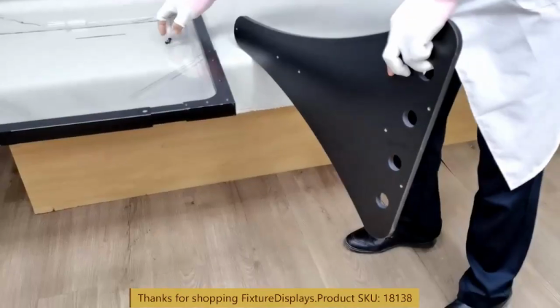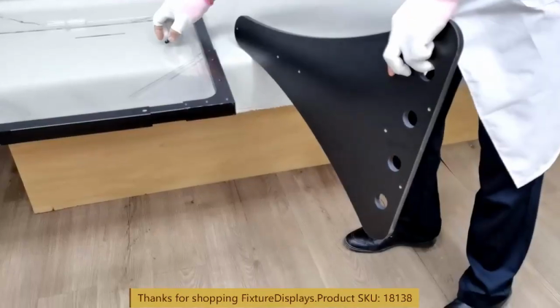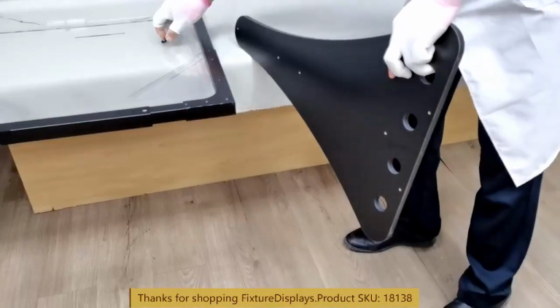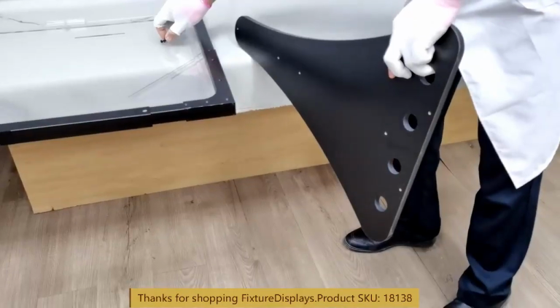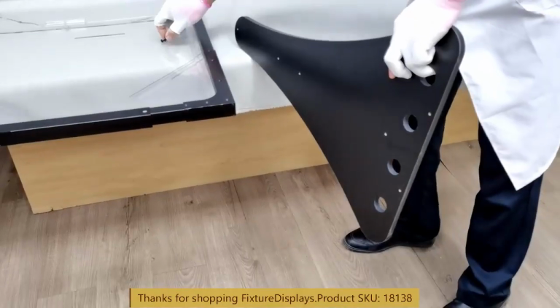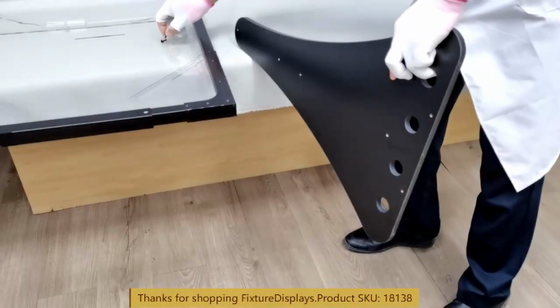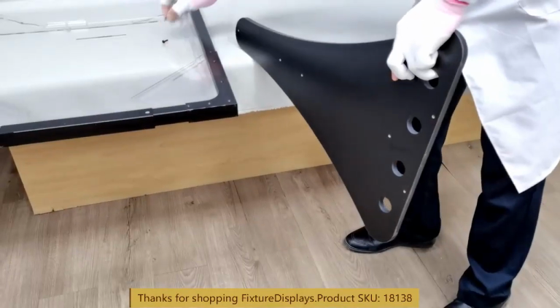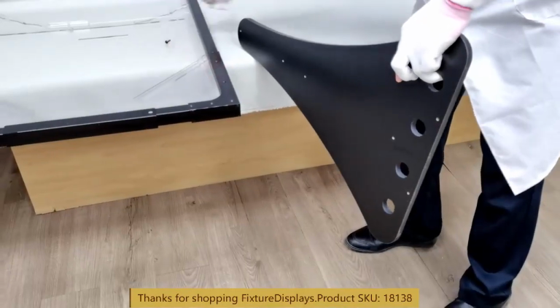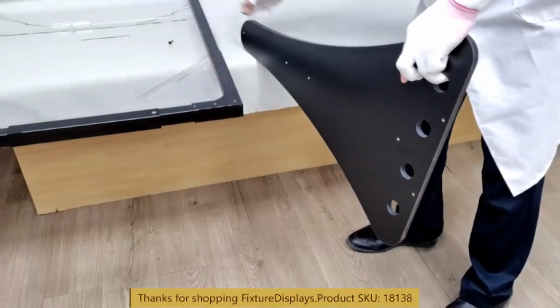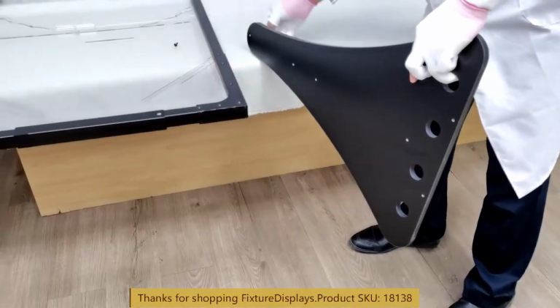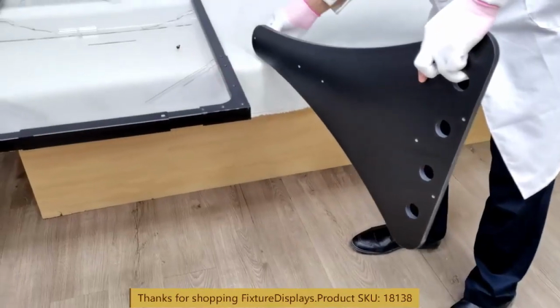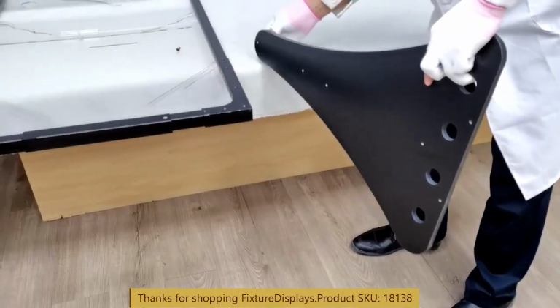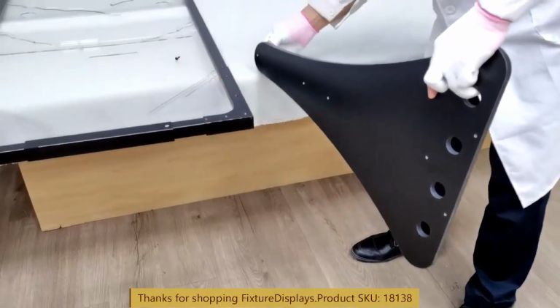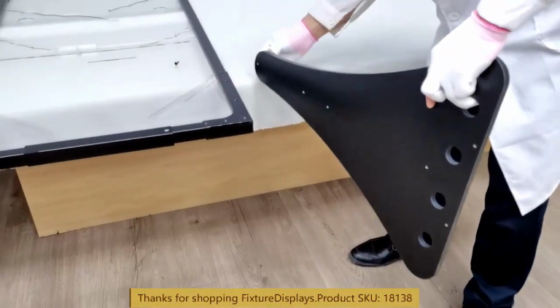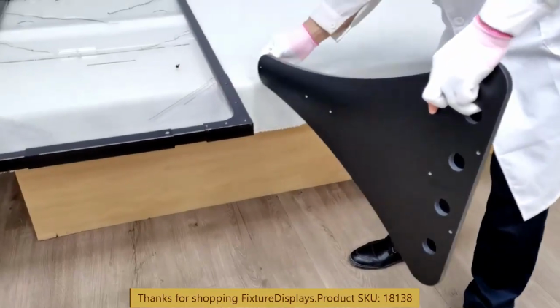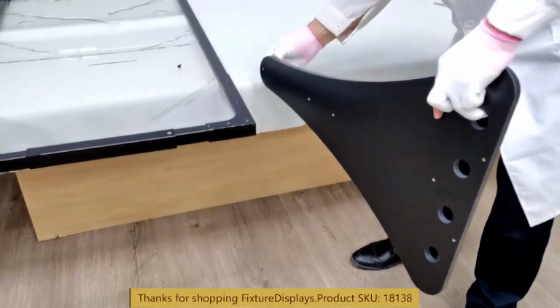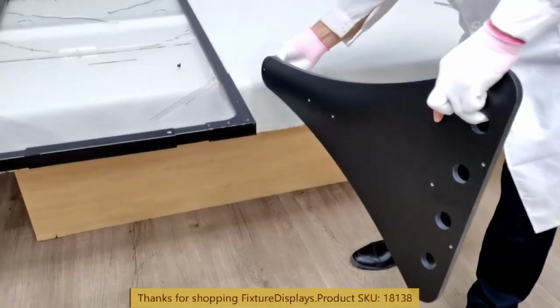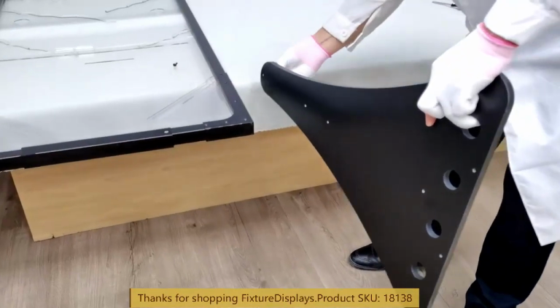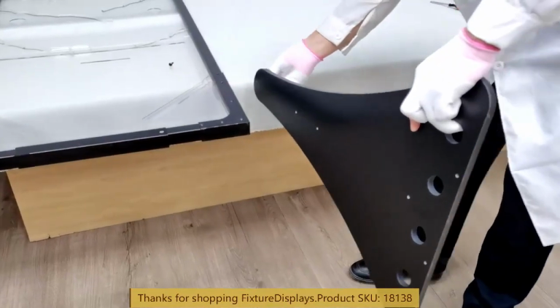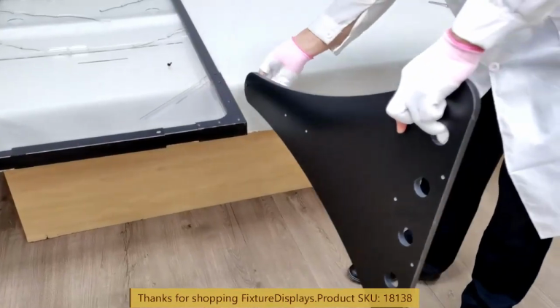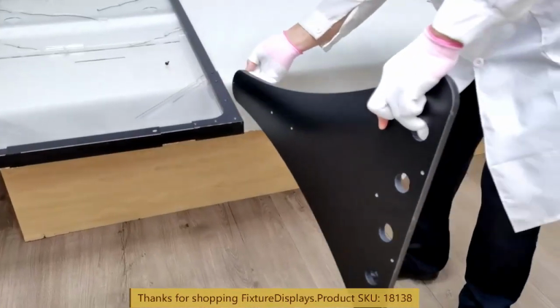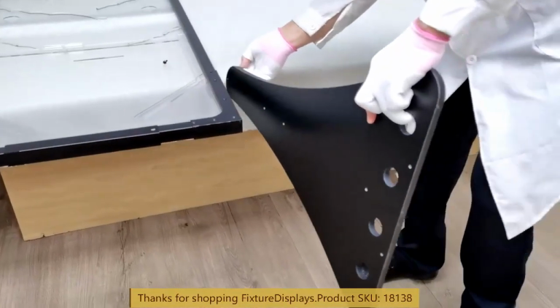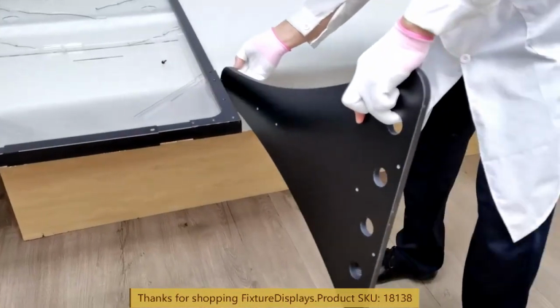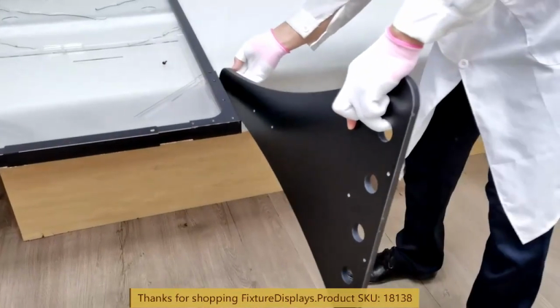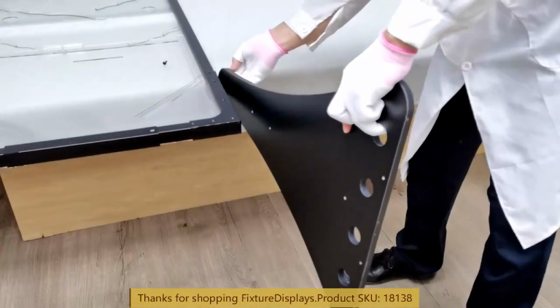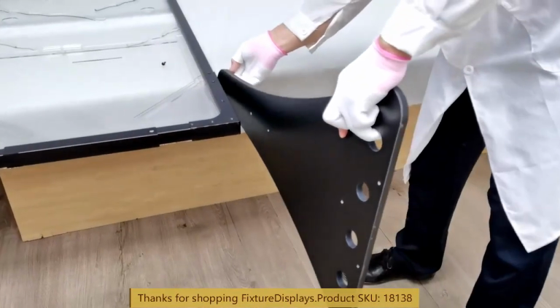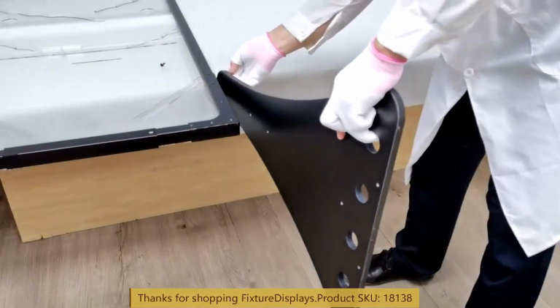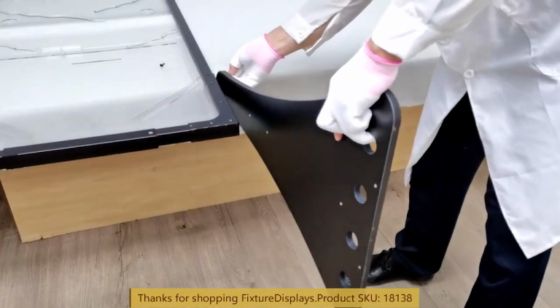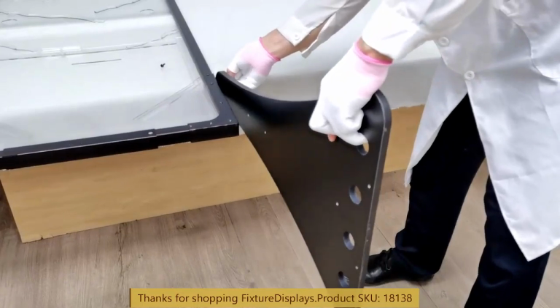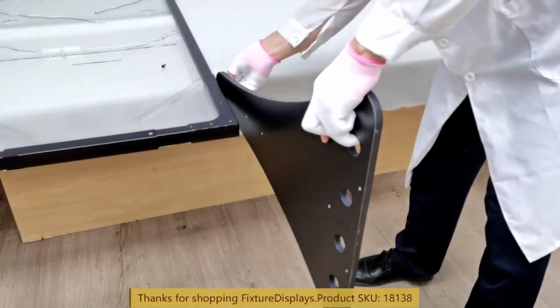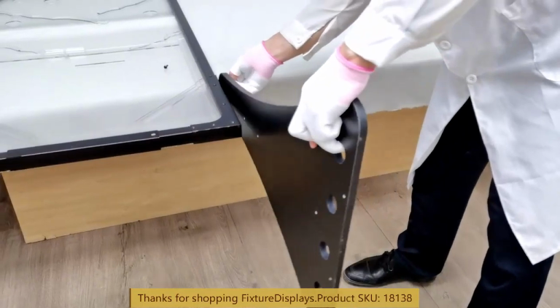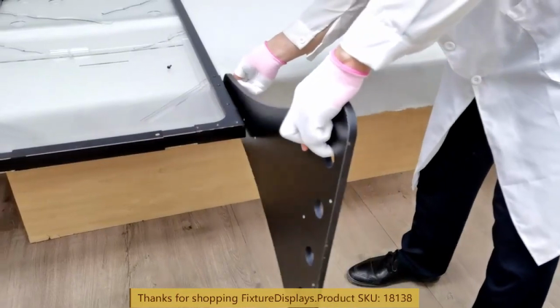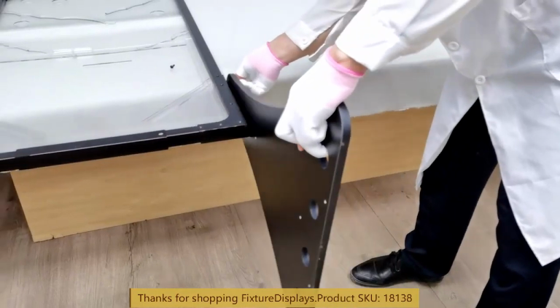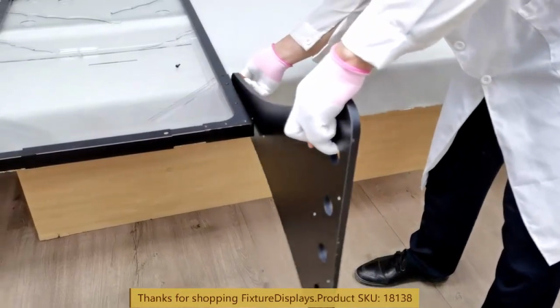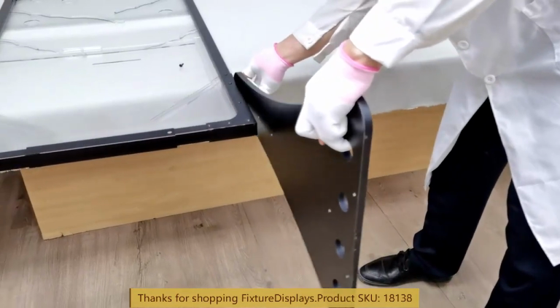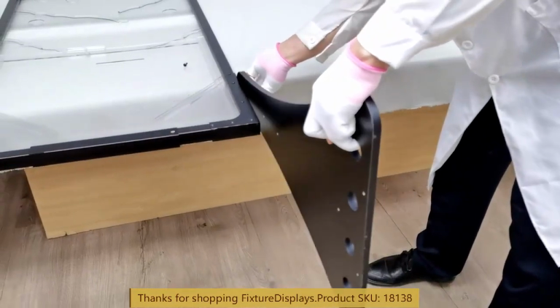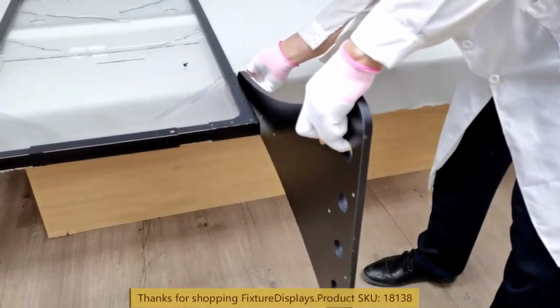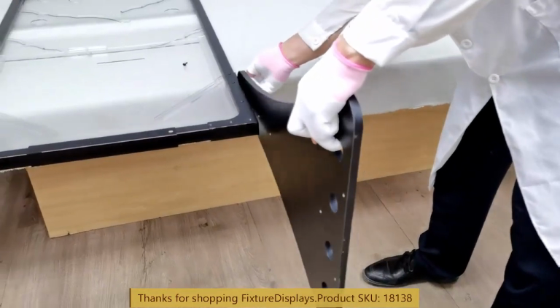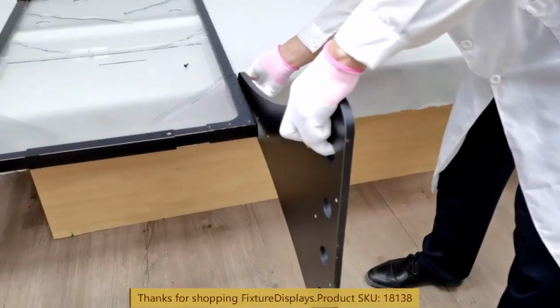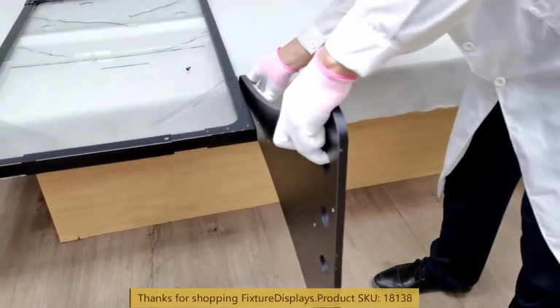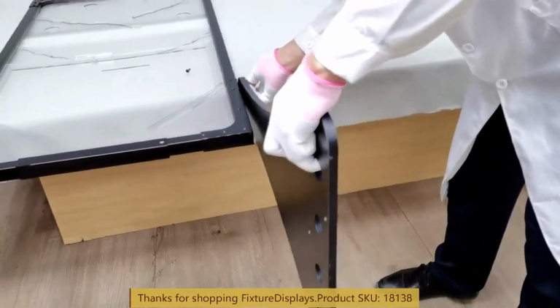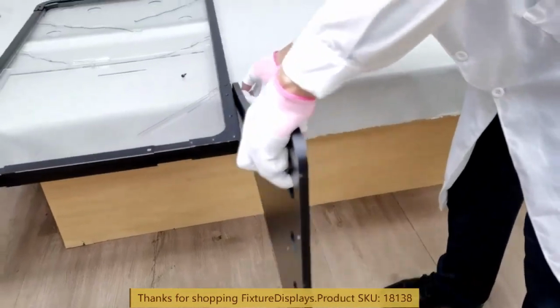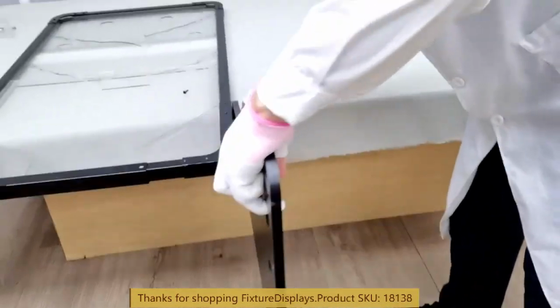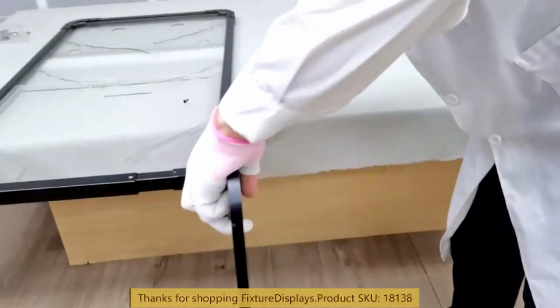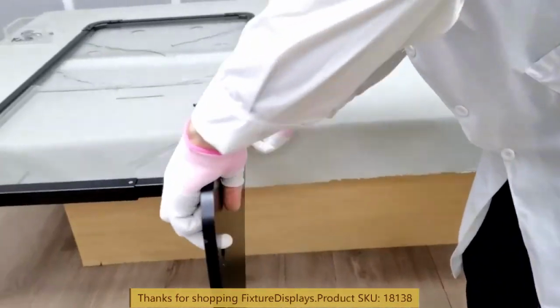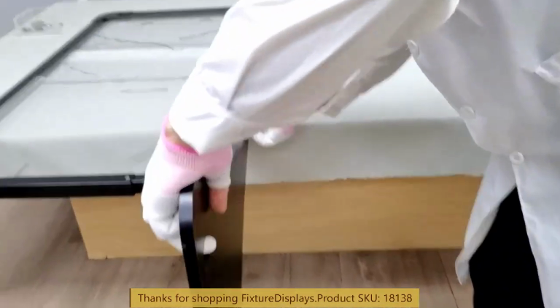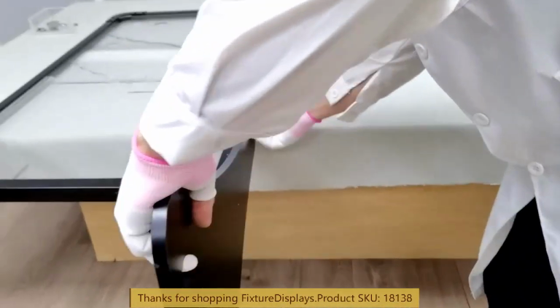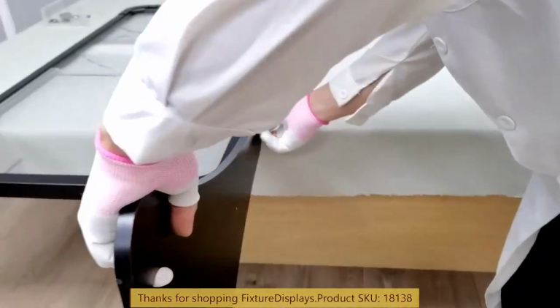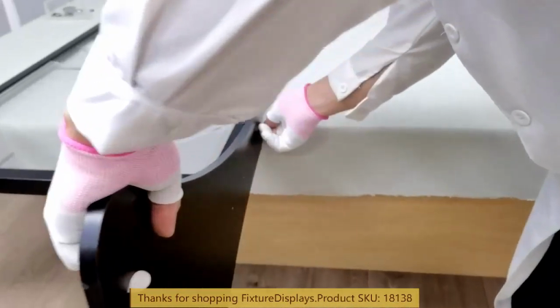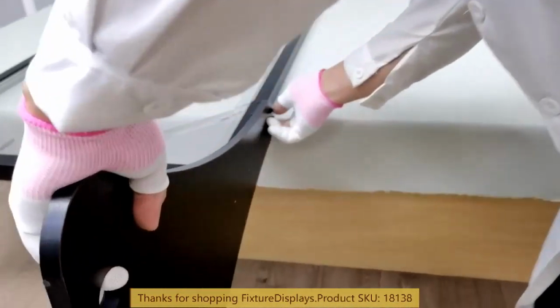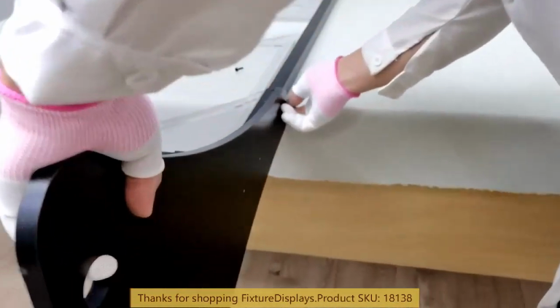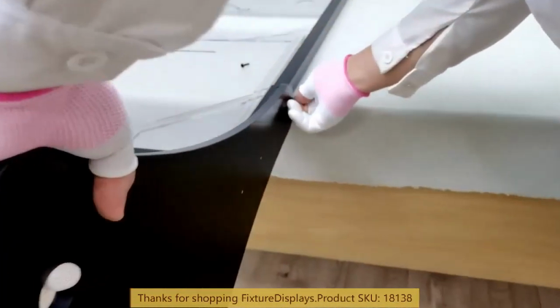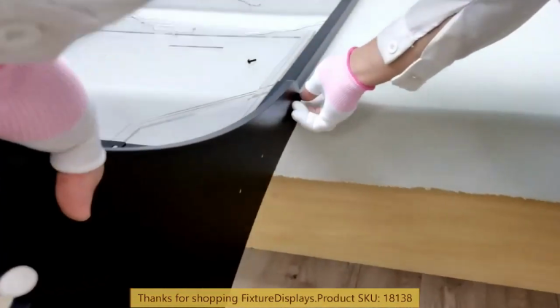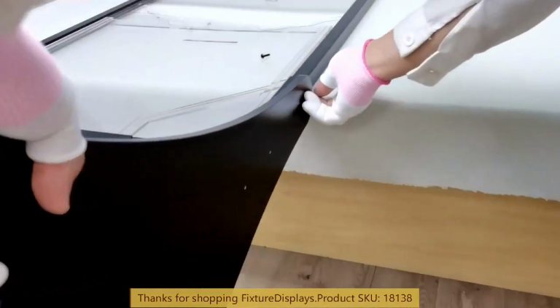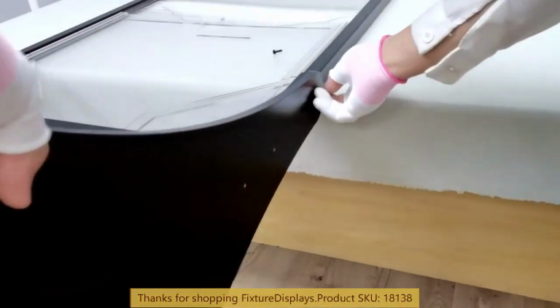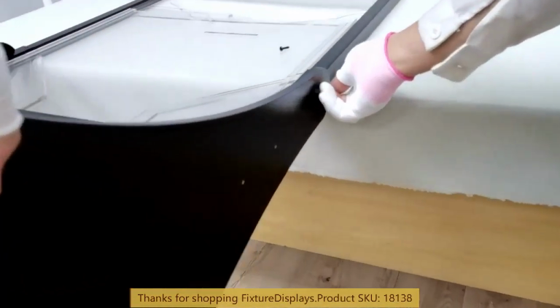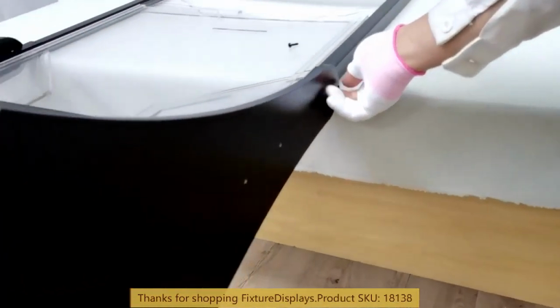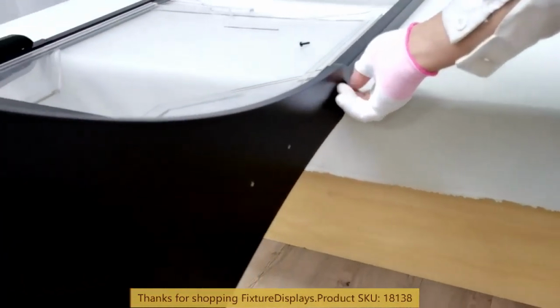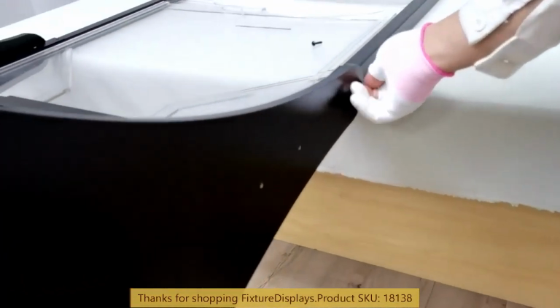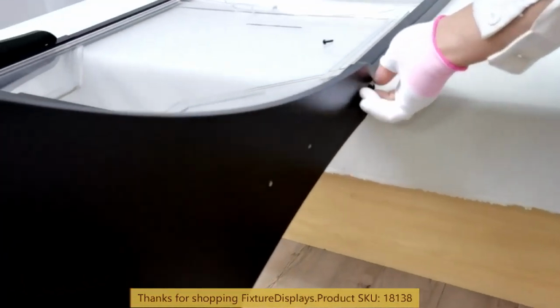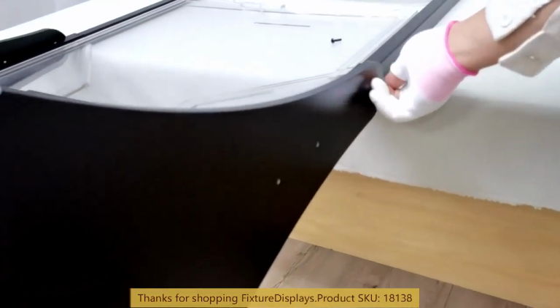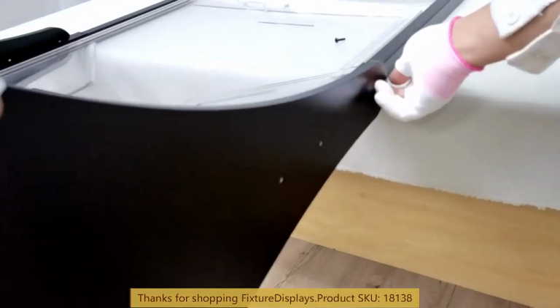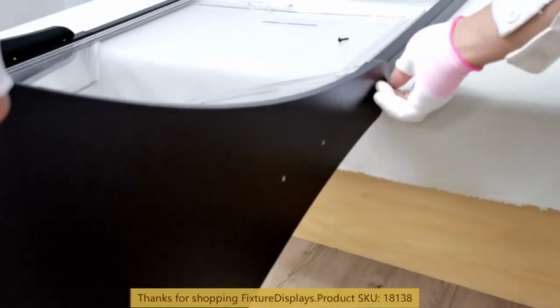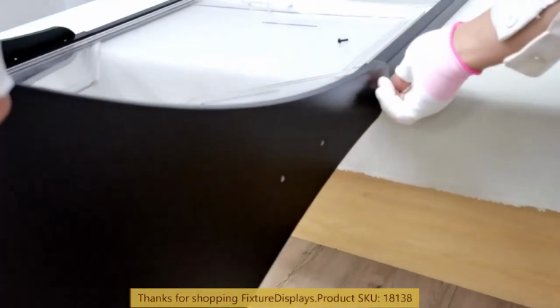If you have any questions, feel free to email us at cs.charlisam@fixturedisplays.com. Likewise, we're going to do the other side.